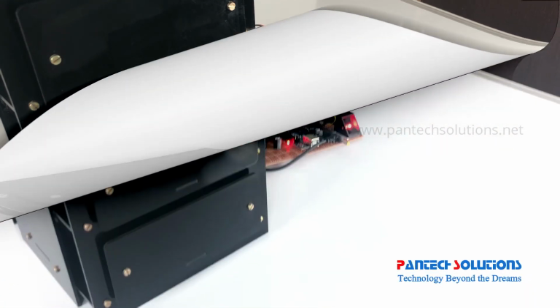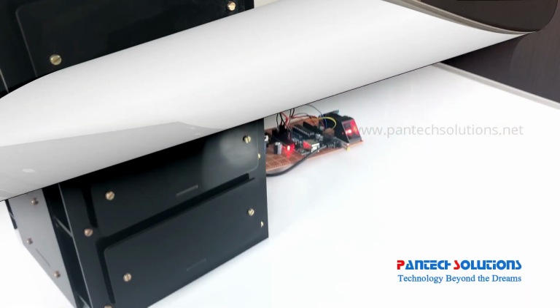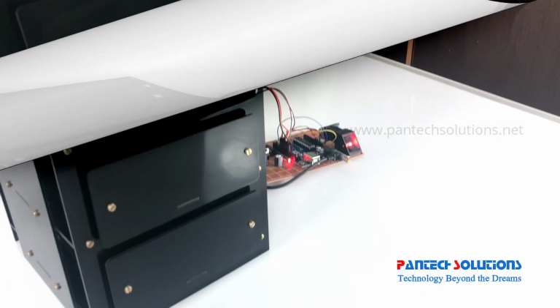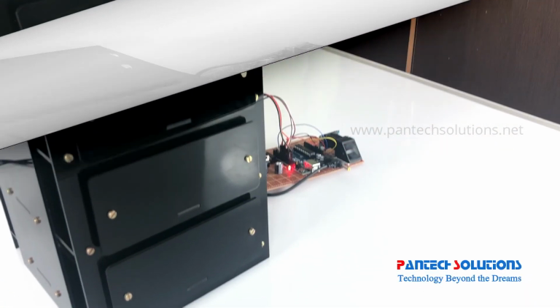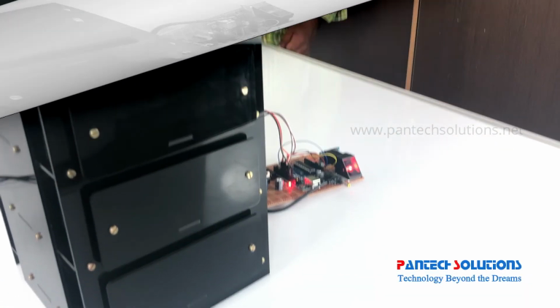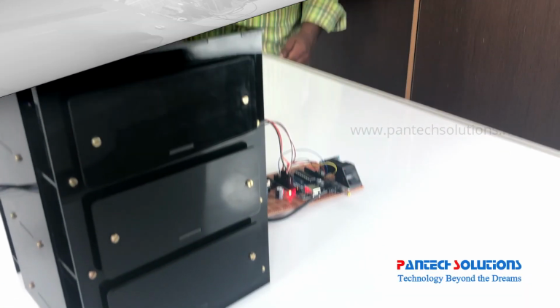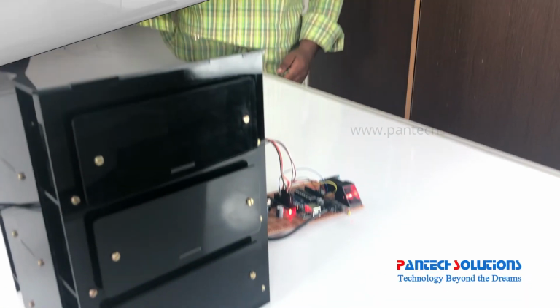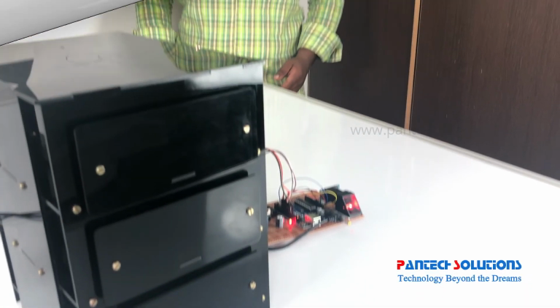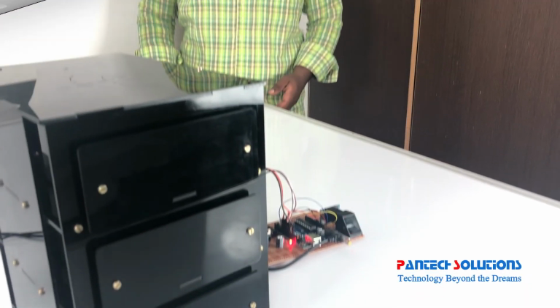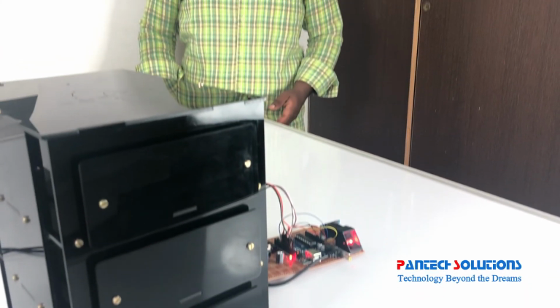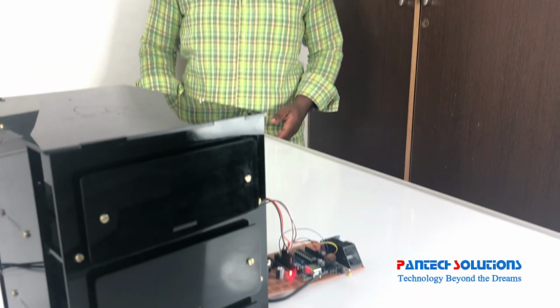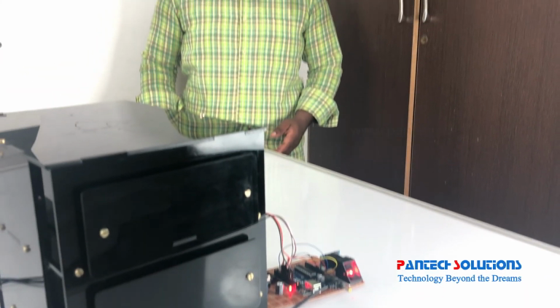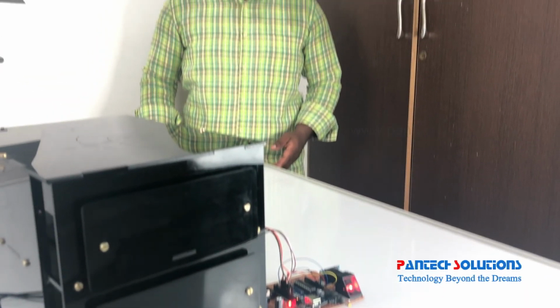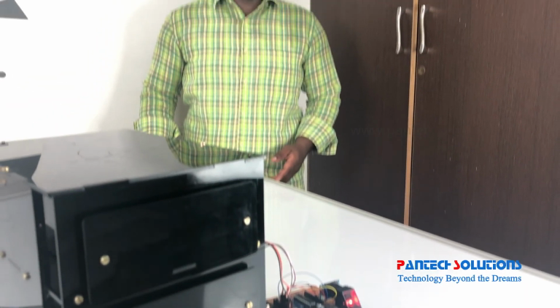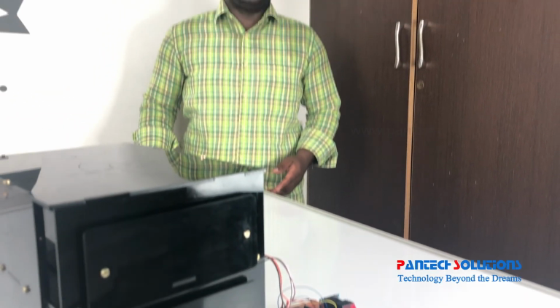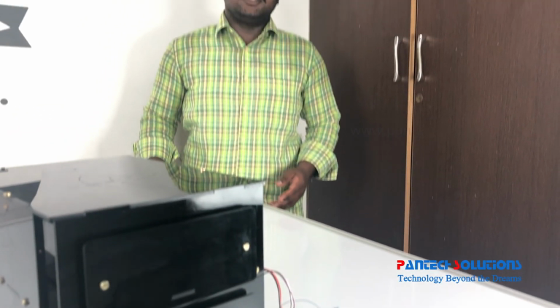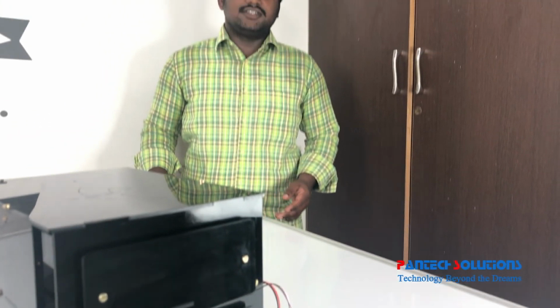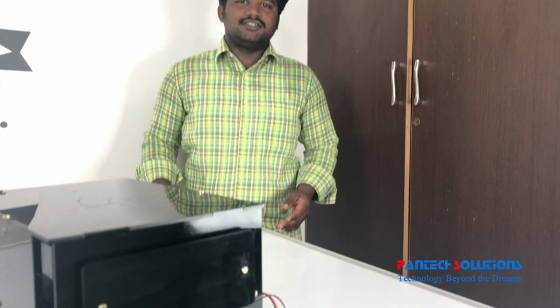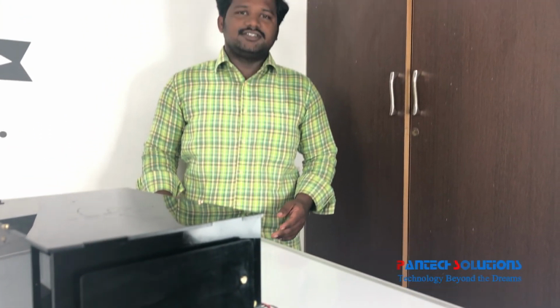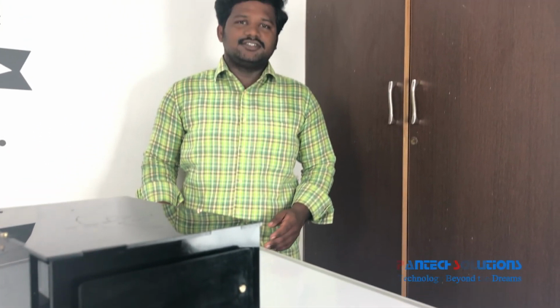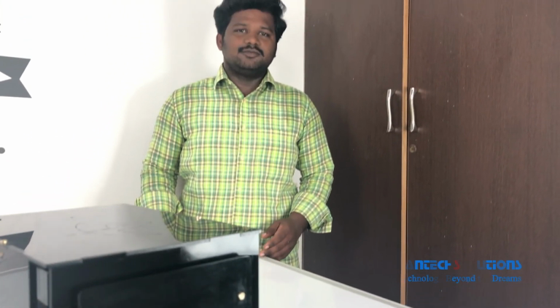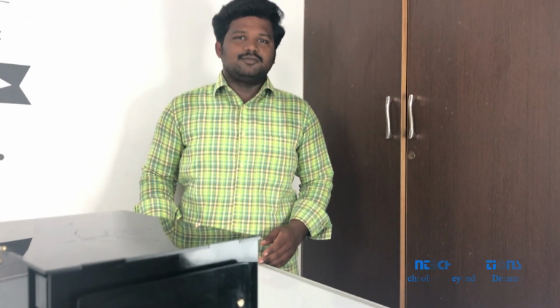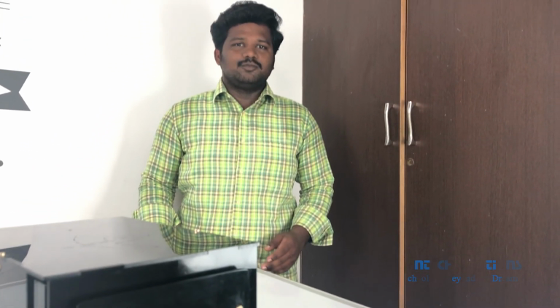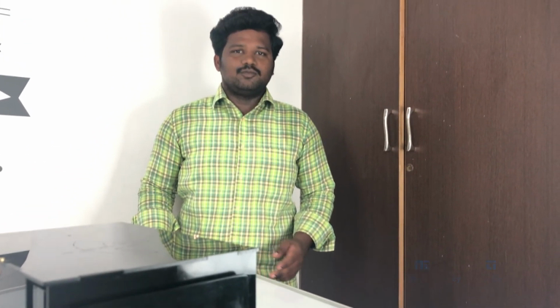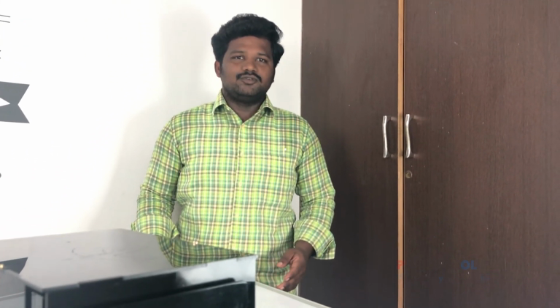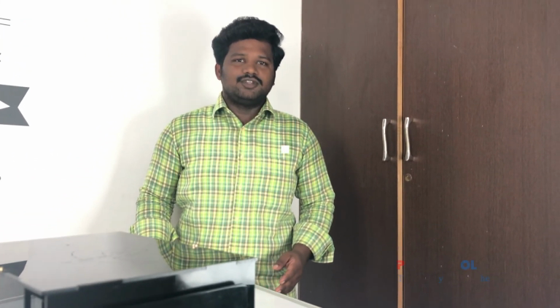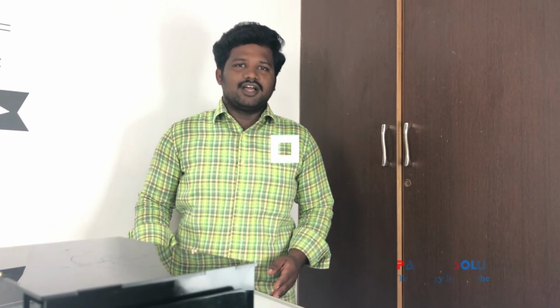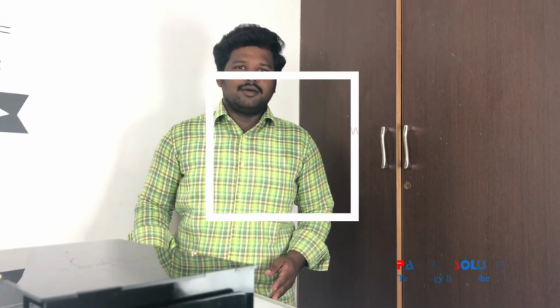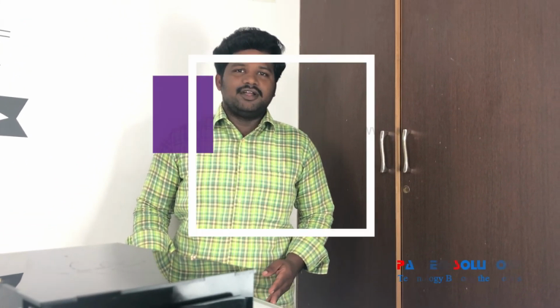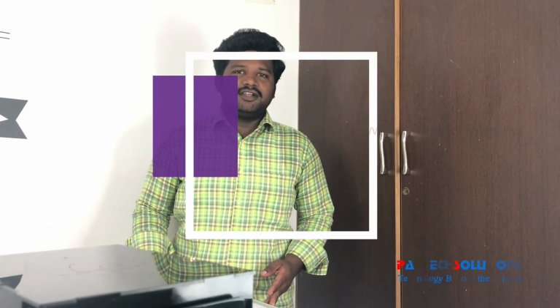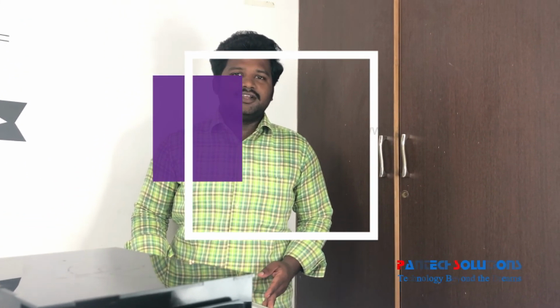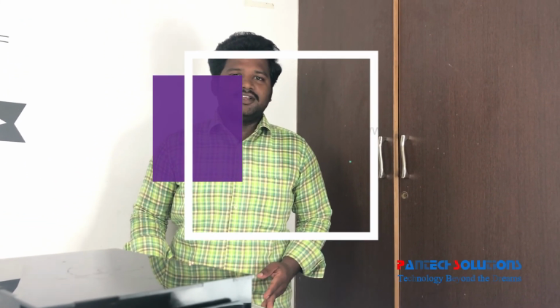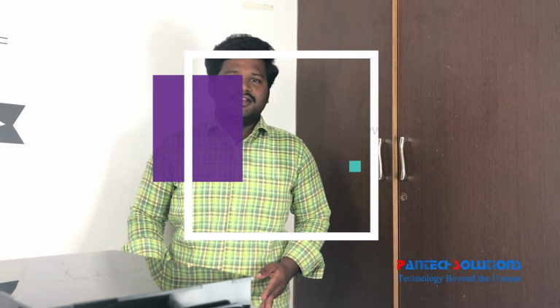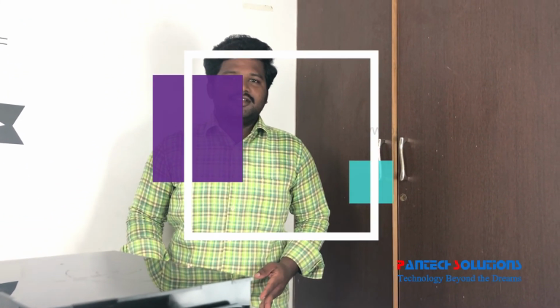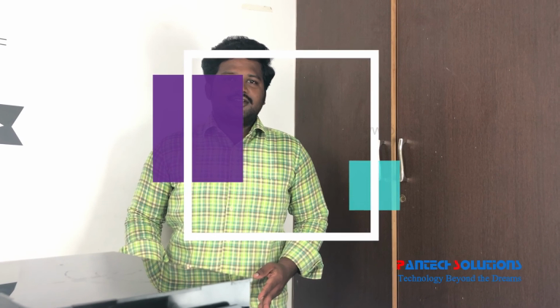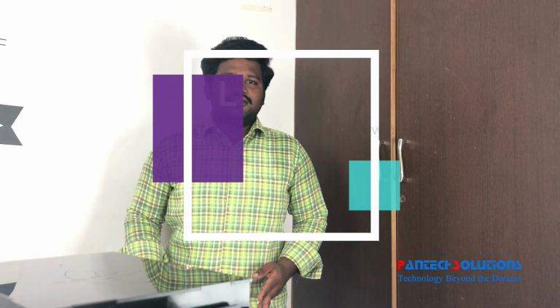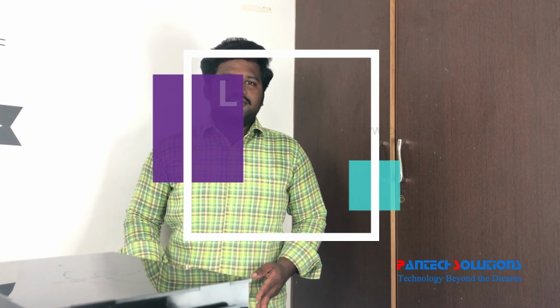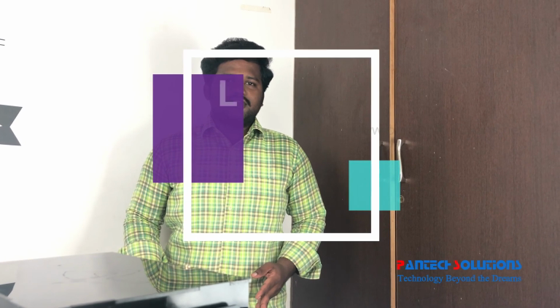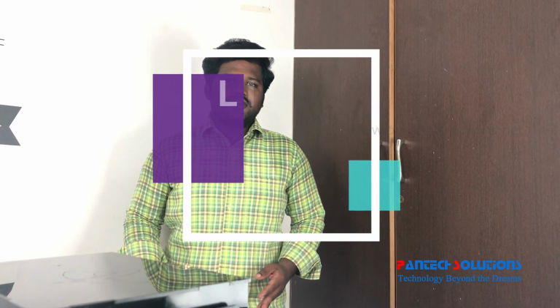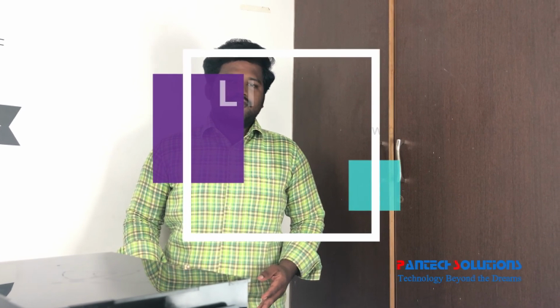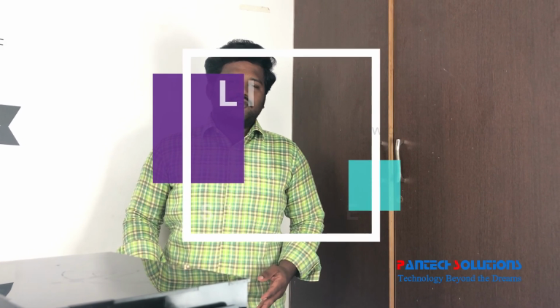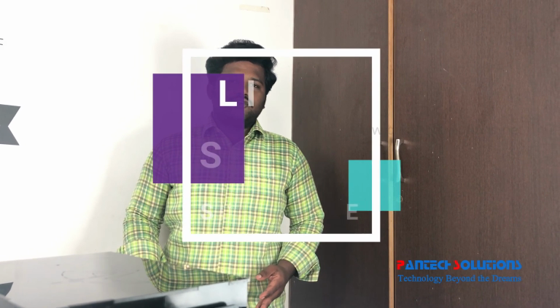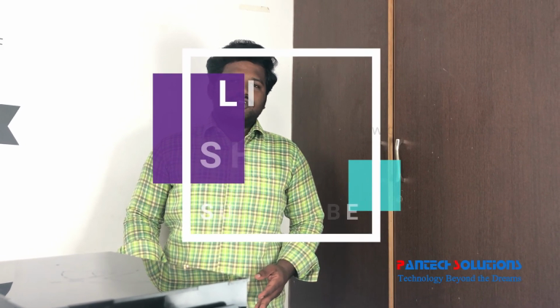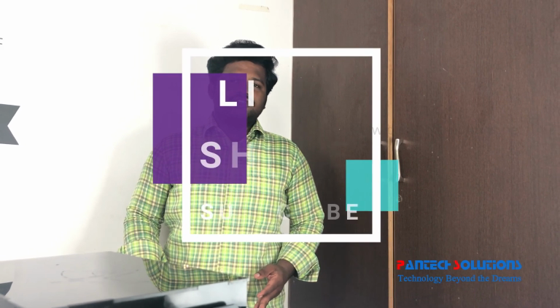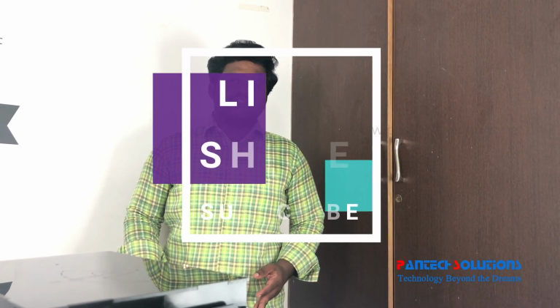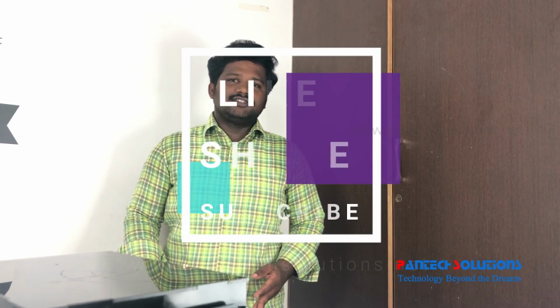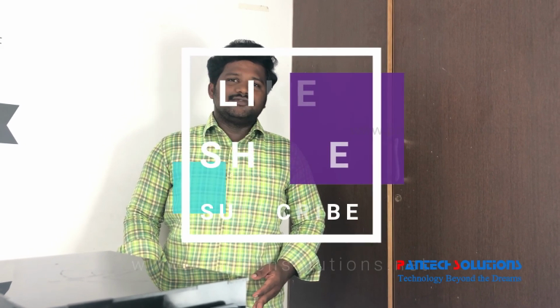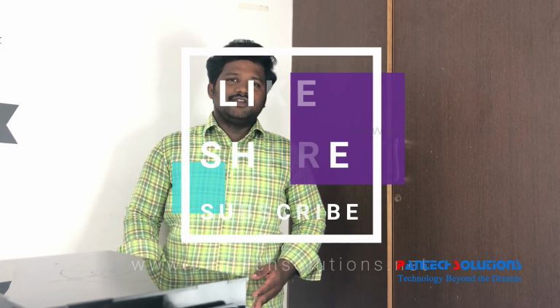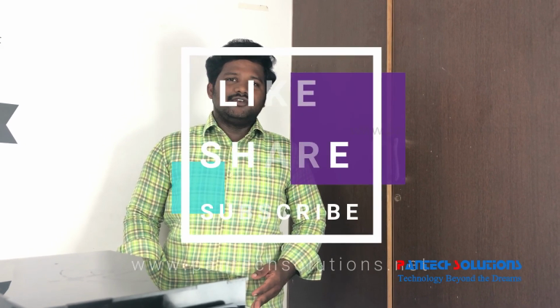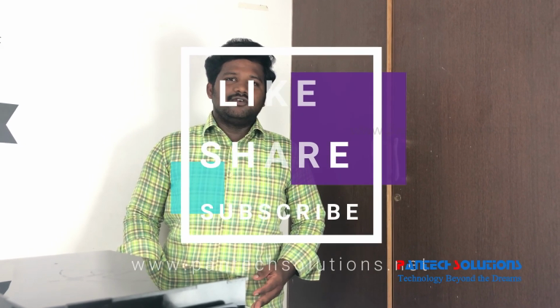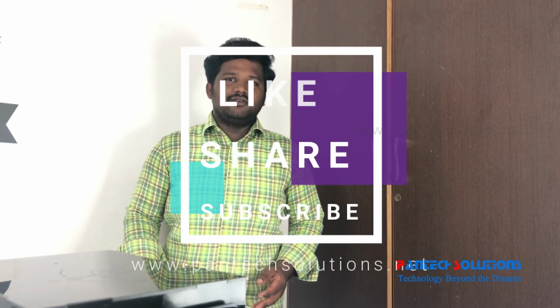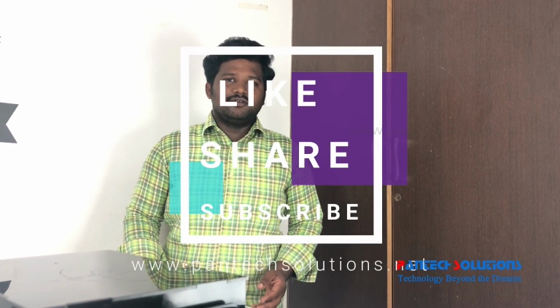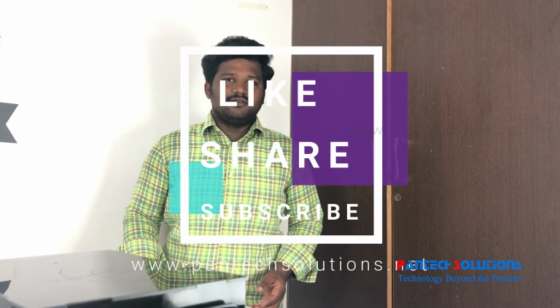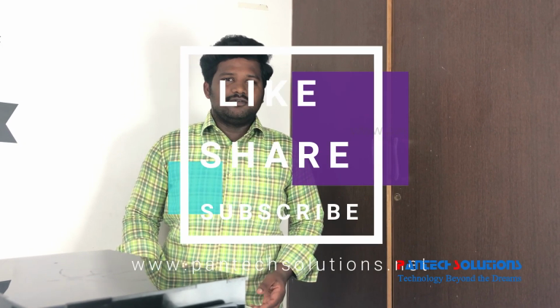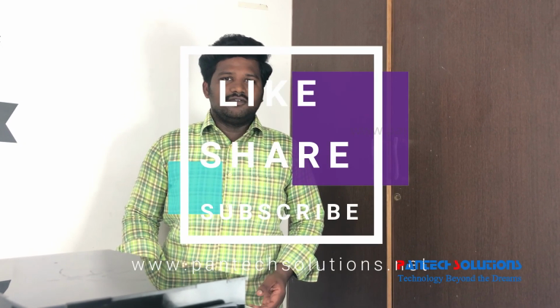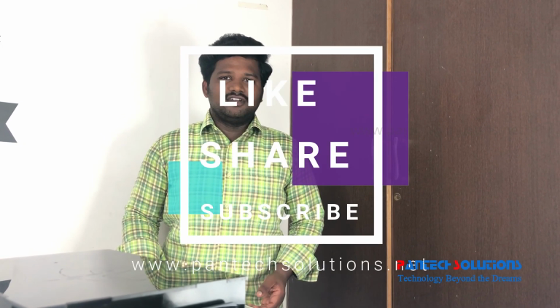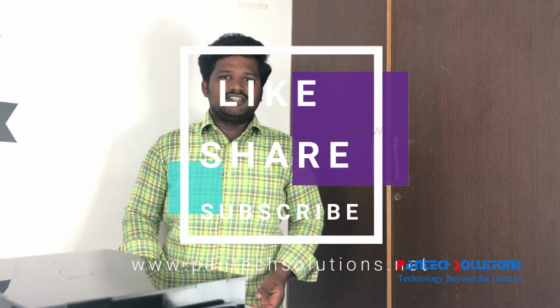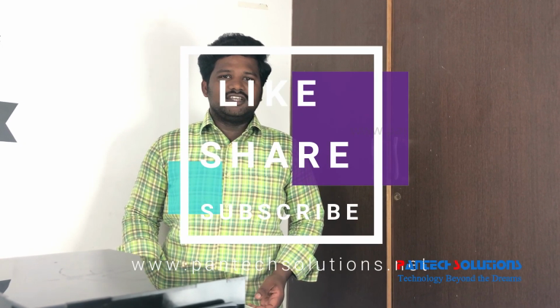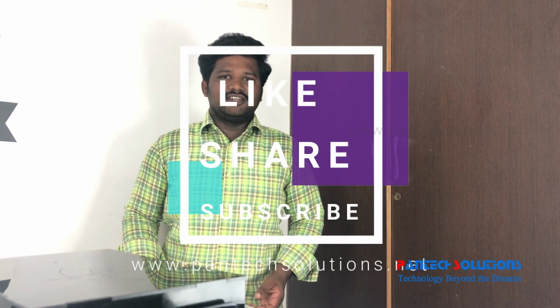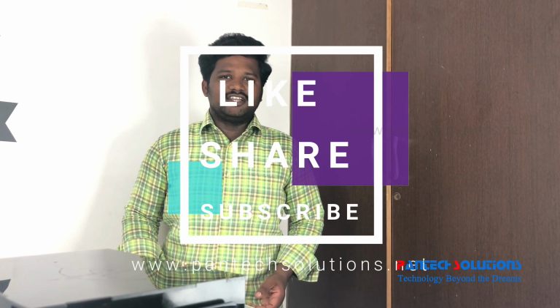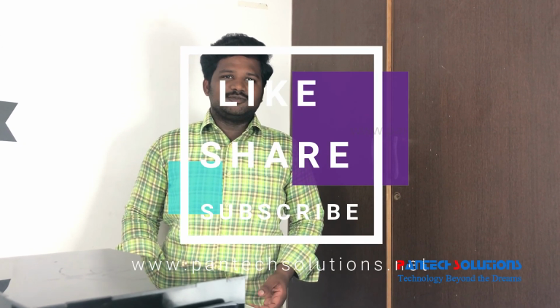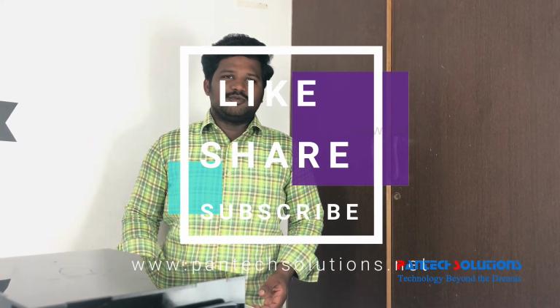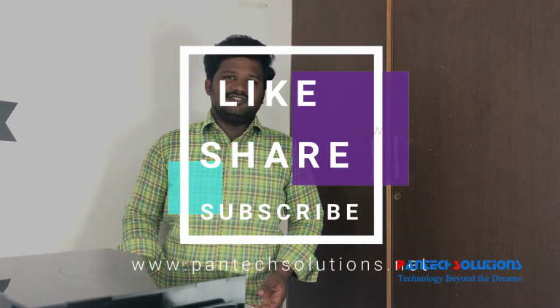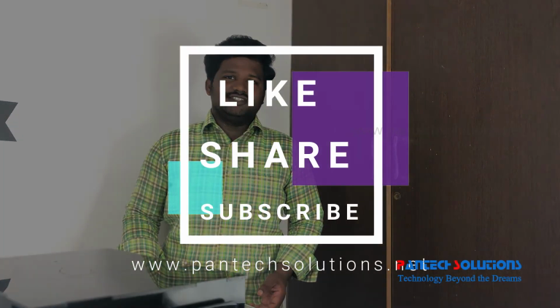Okay guys, if you have any suggestions put them in the comments. Thank you for watching this video — we will see you in the next part.